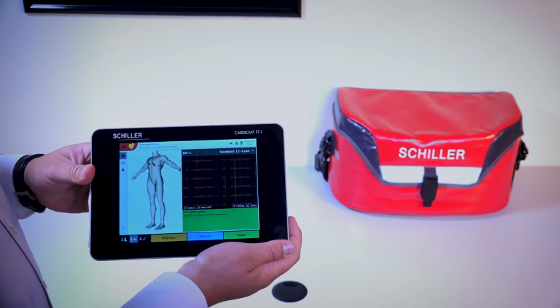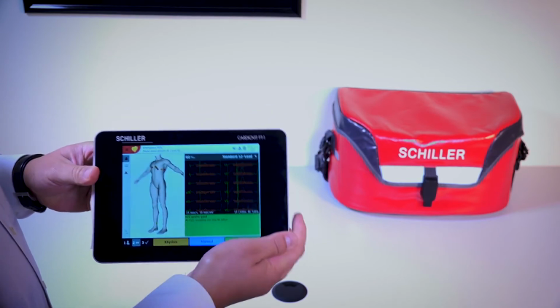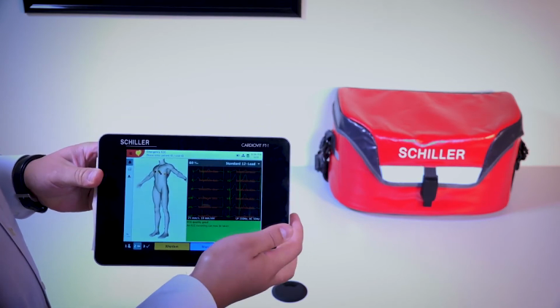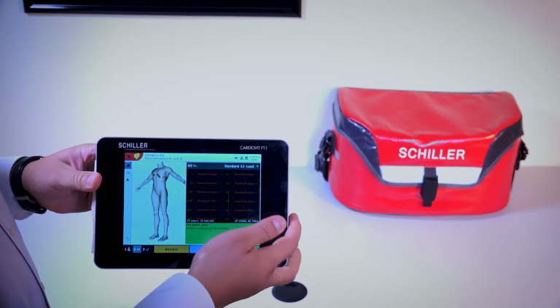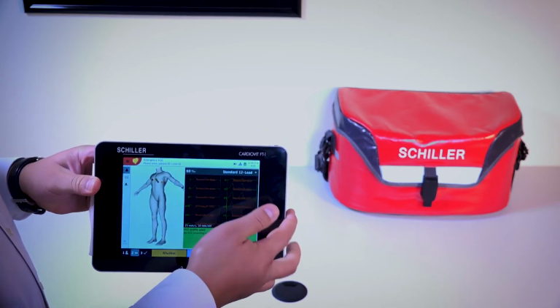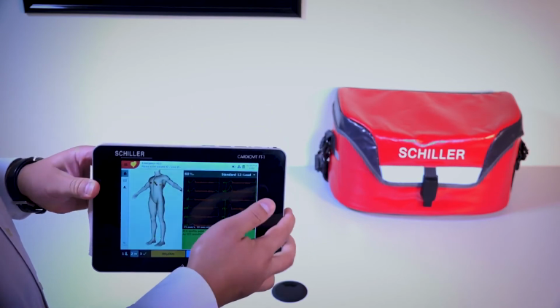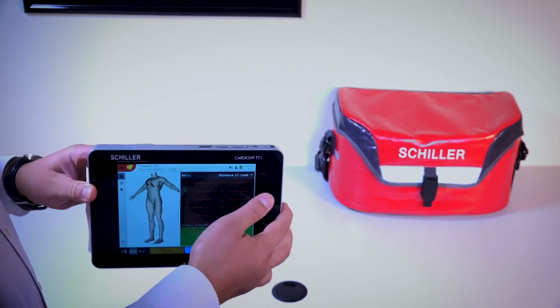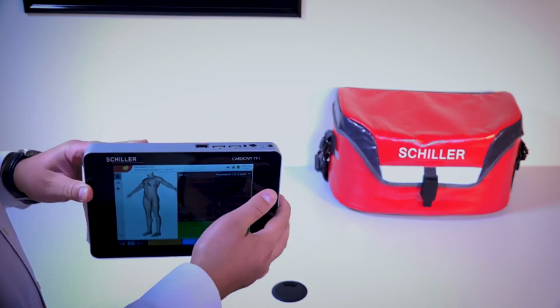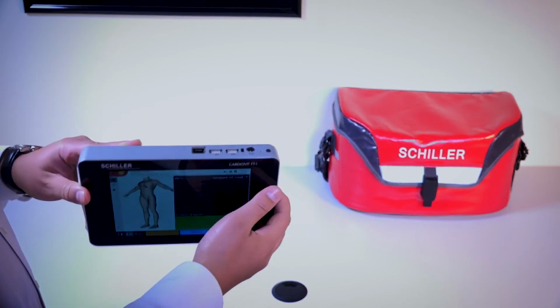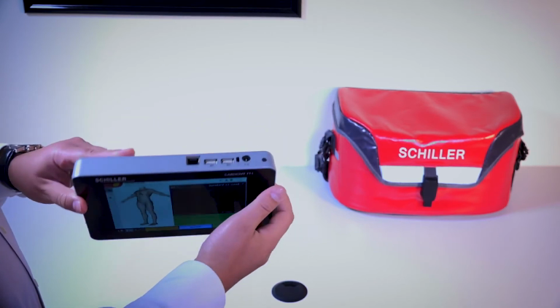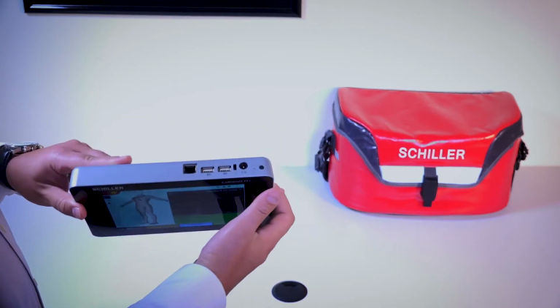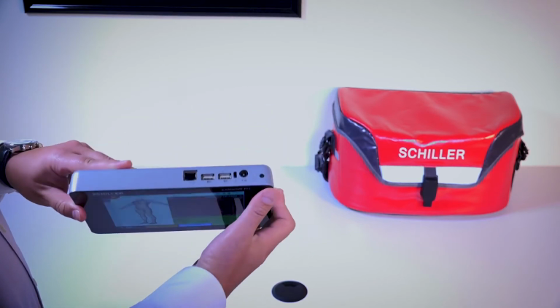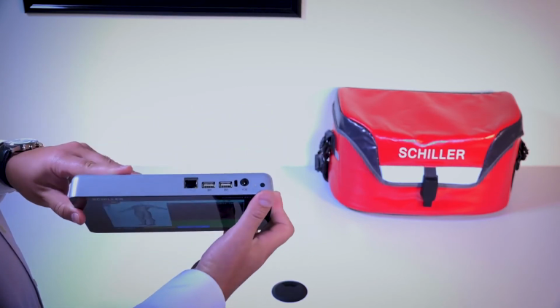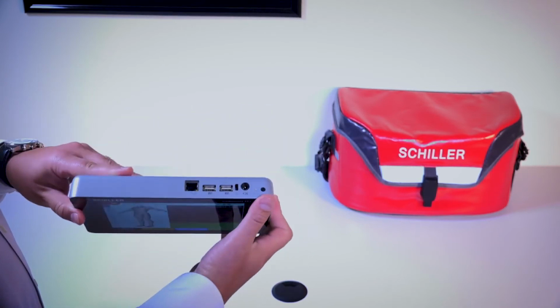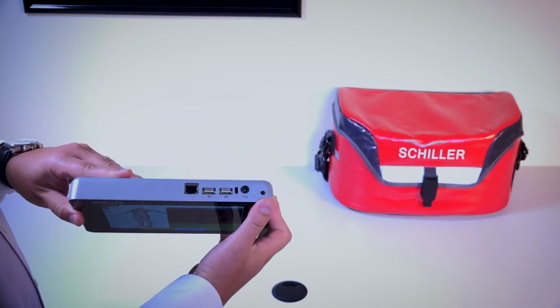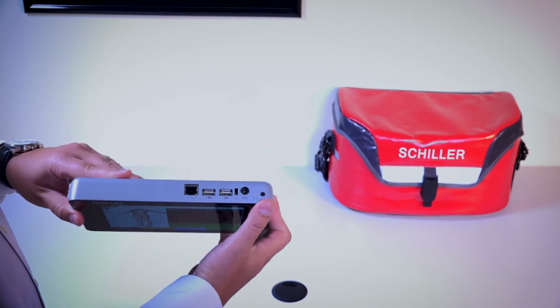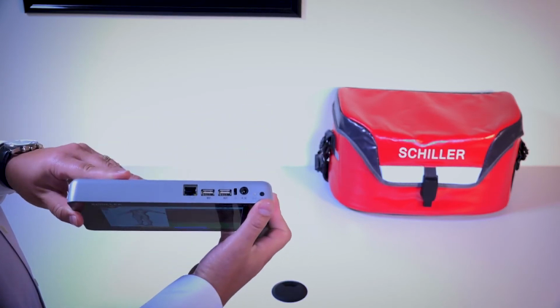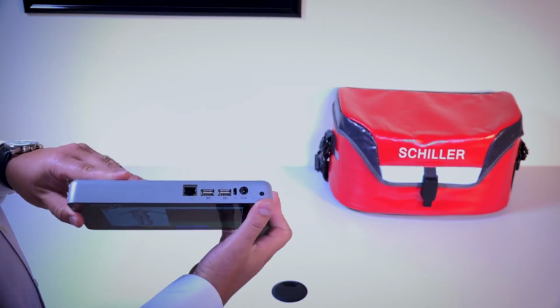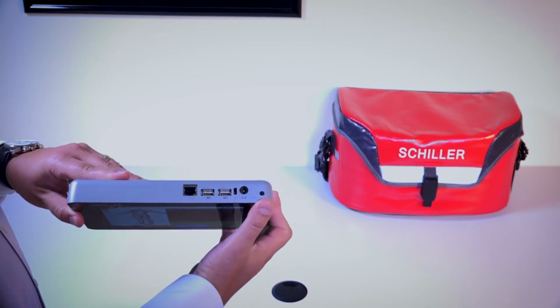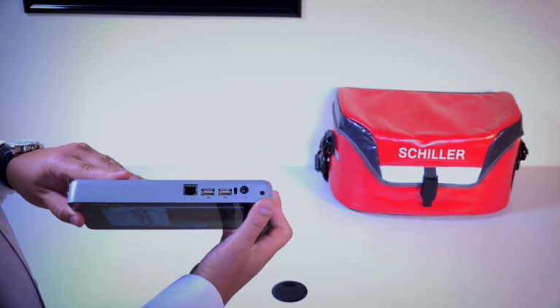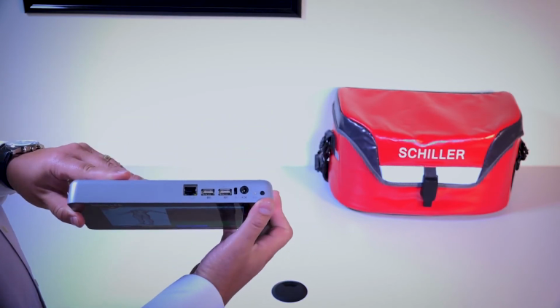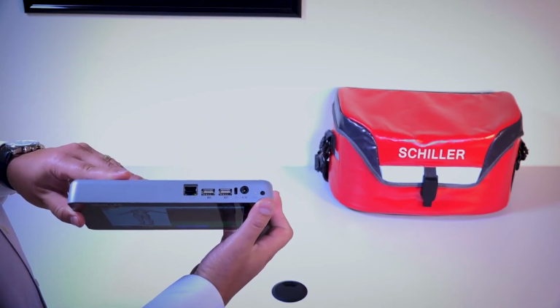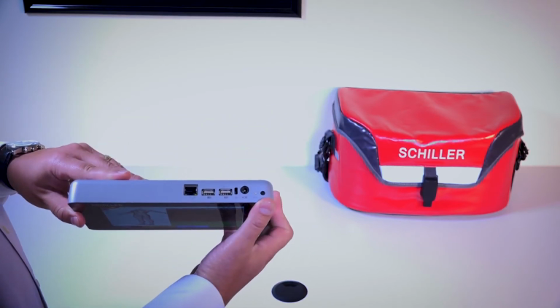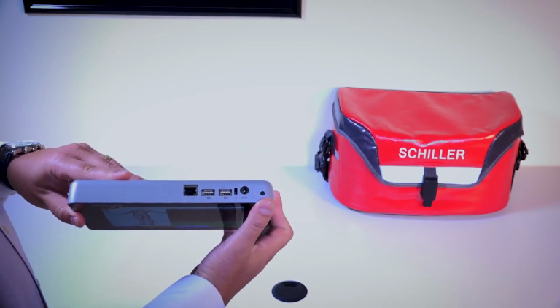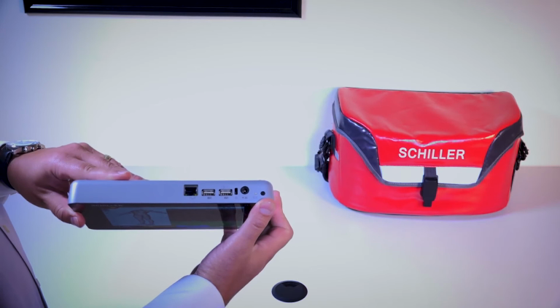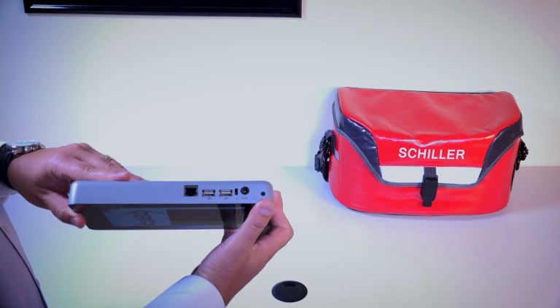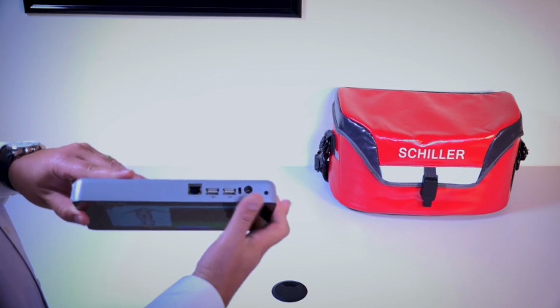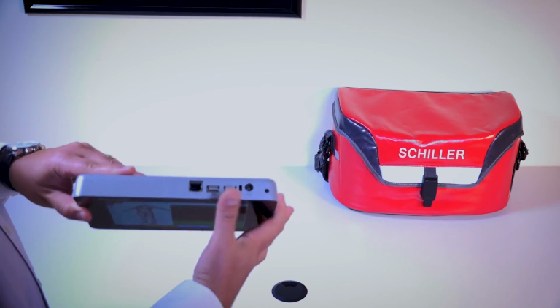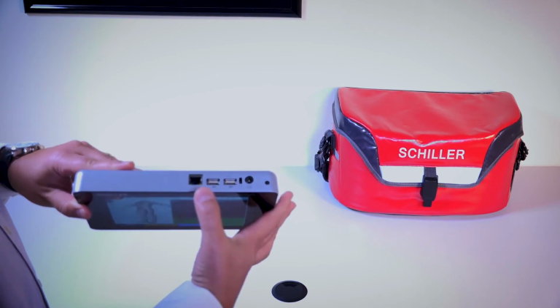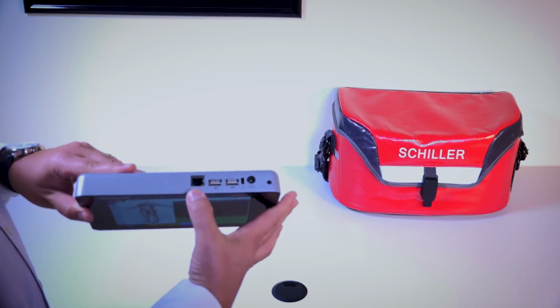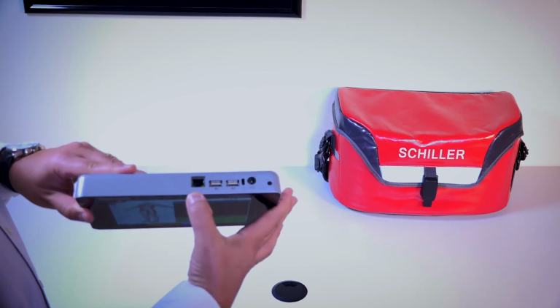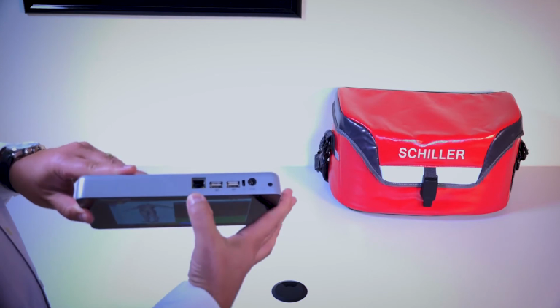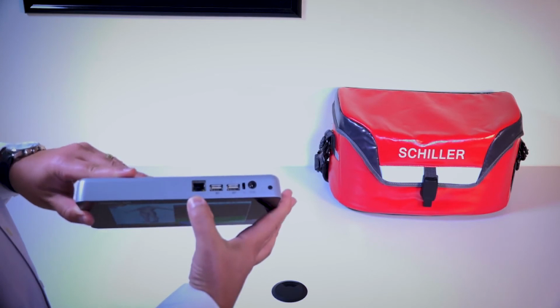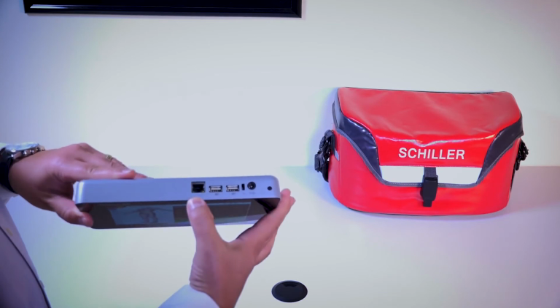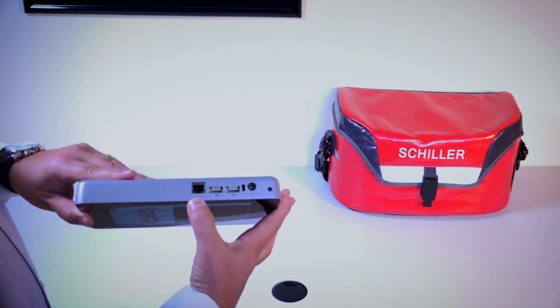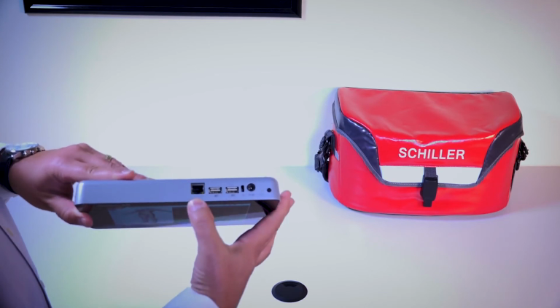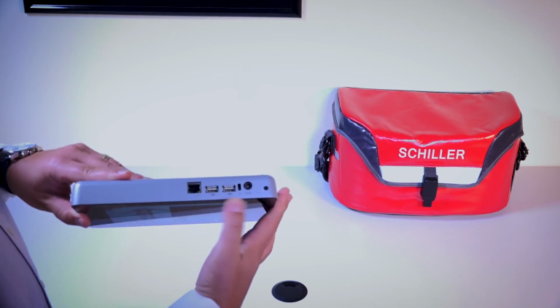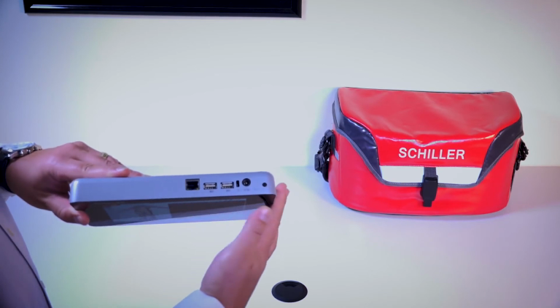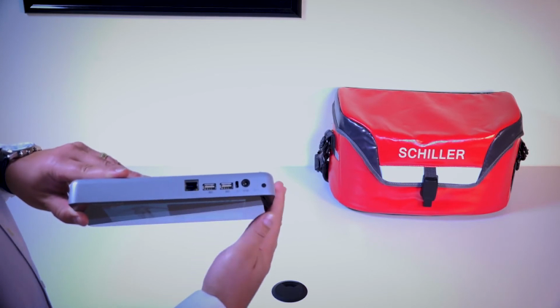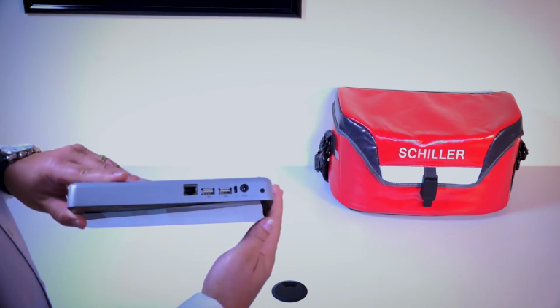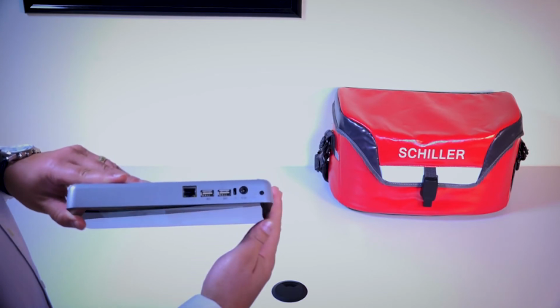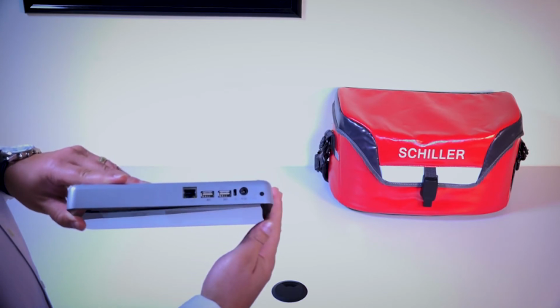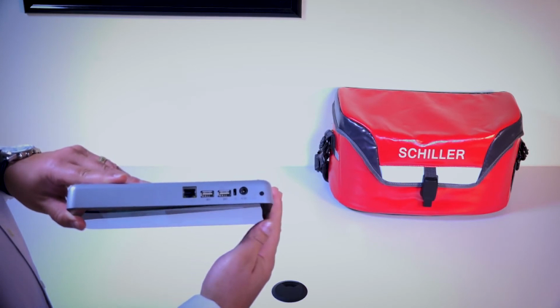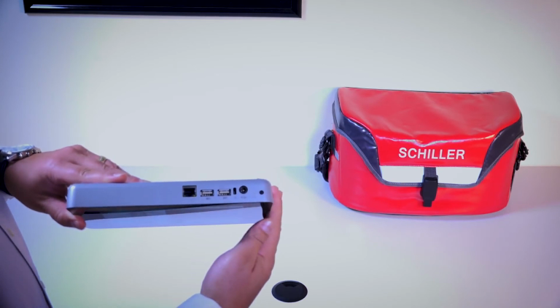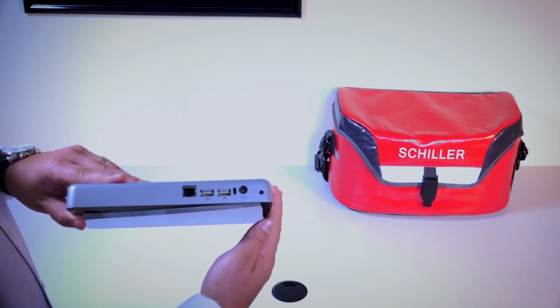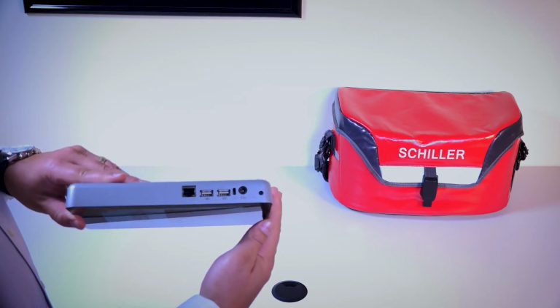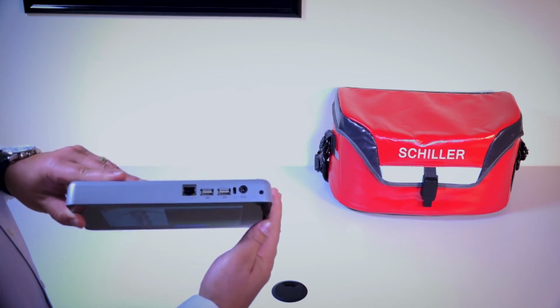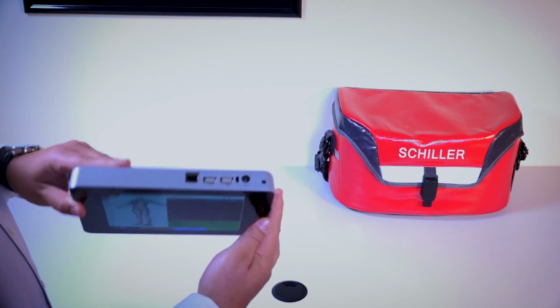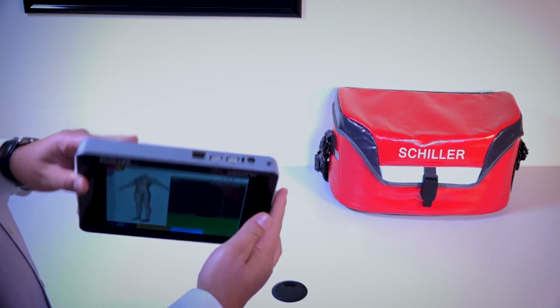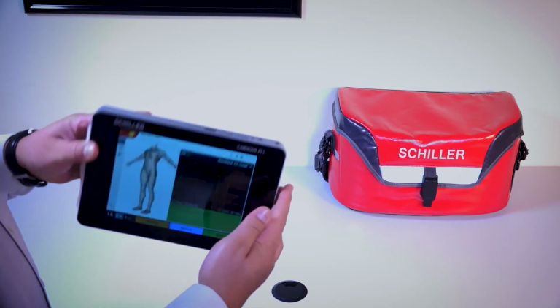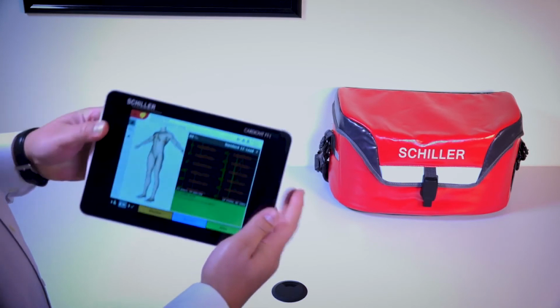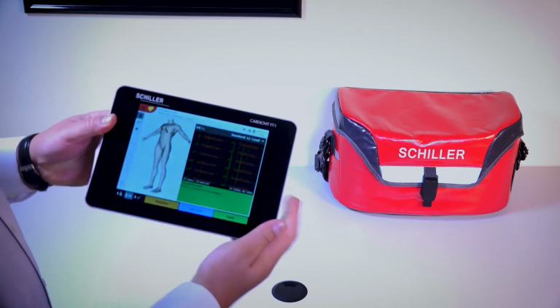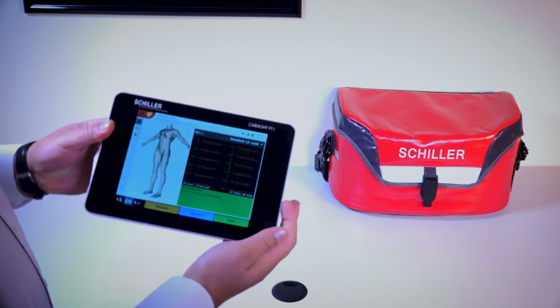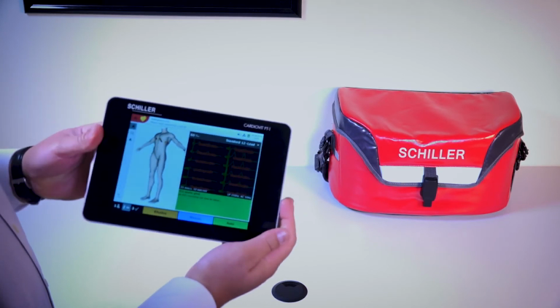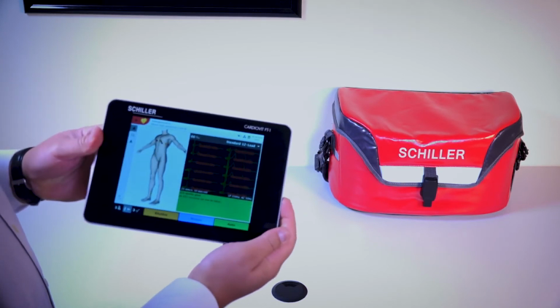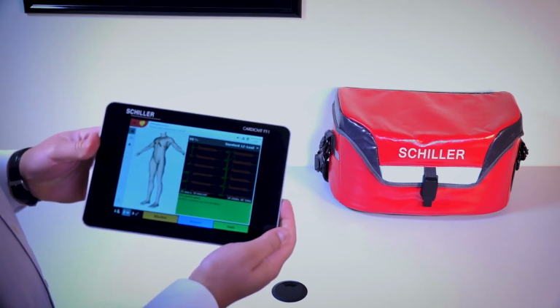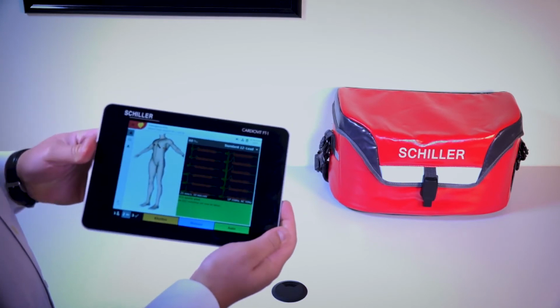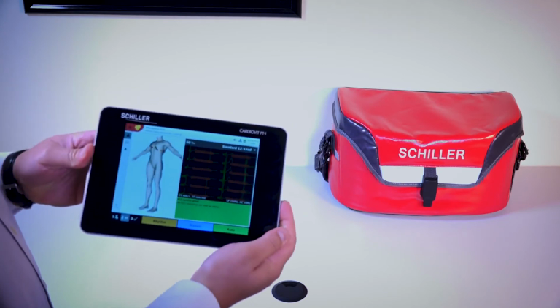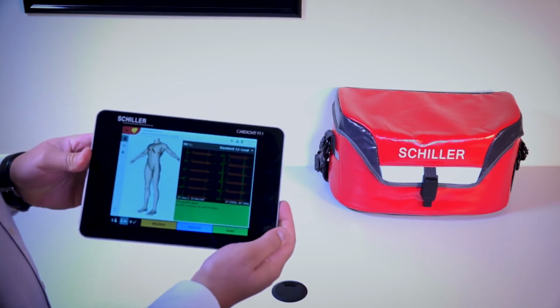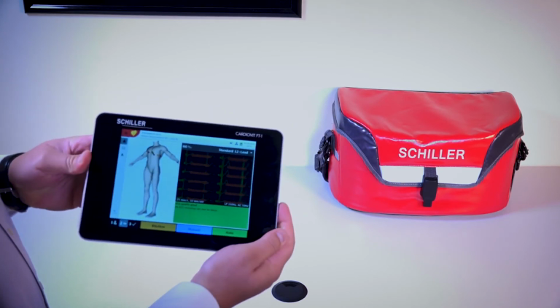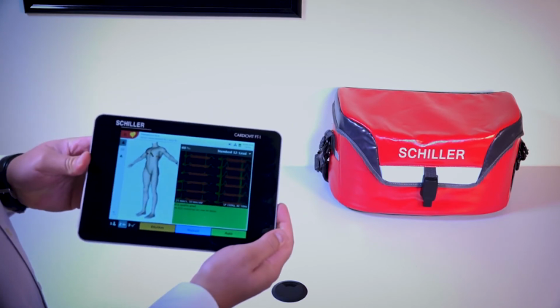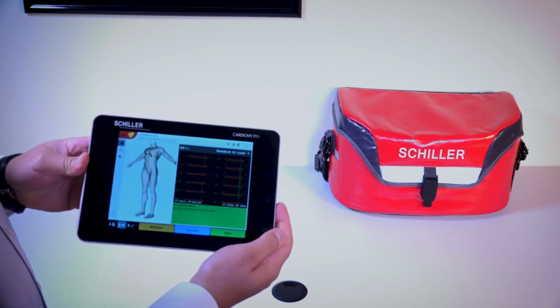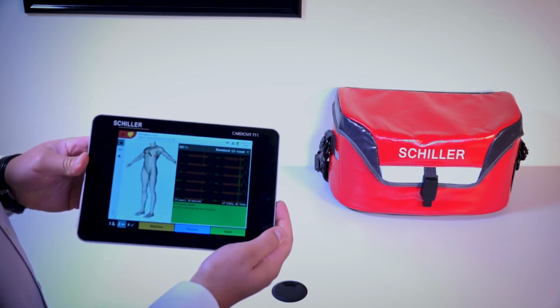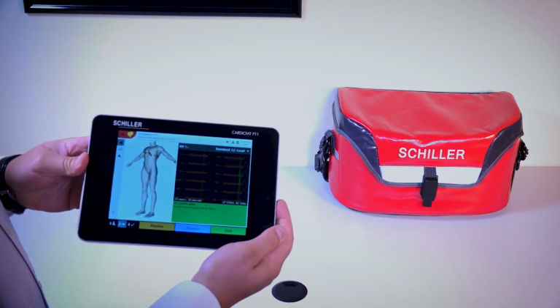It also features bi-directional communication, TMR, through either LAN communication or Wi-Fi, with a storage capacity of 350 tests.